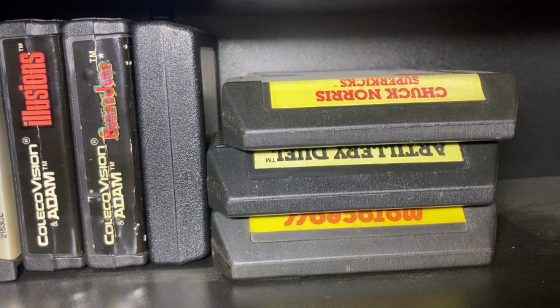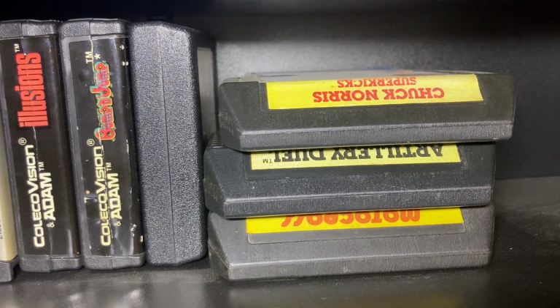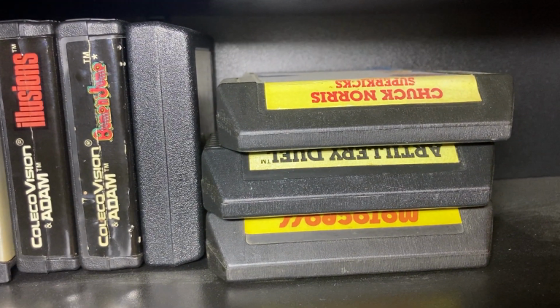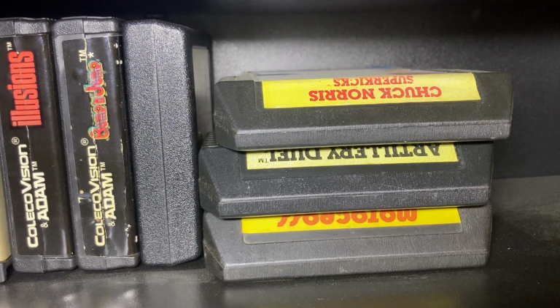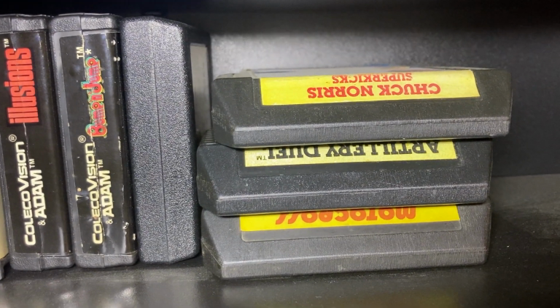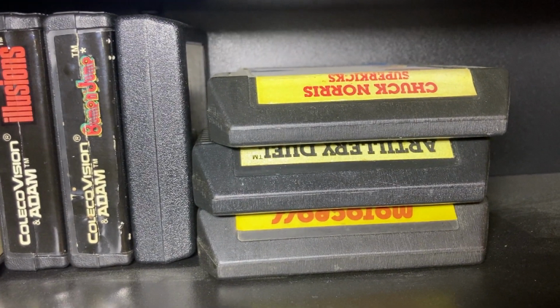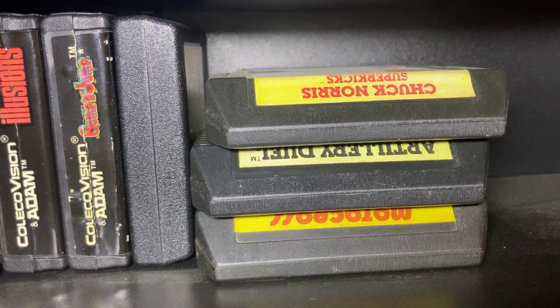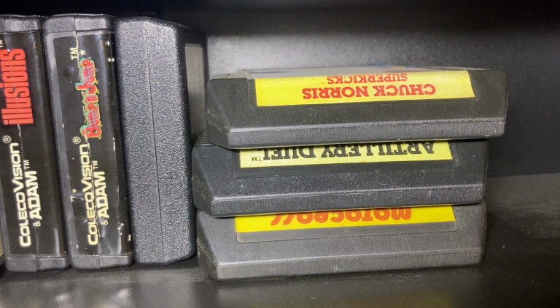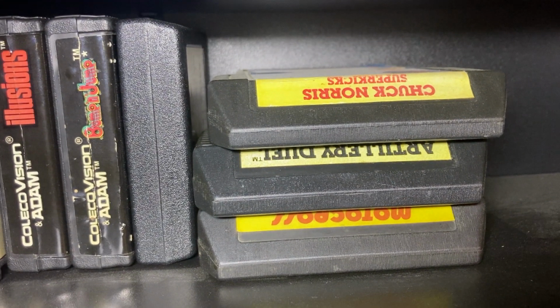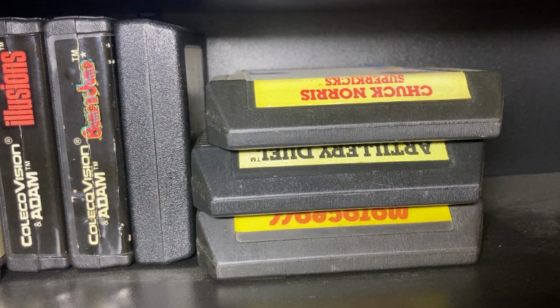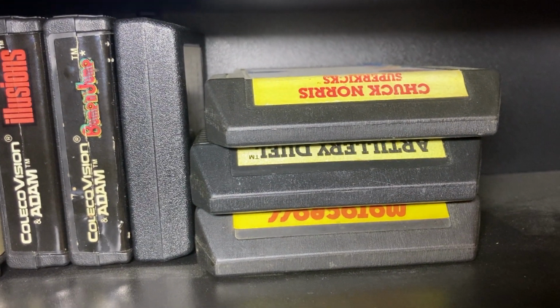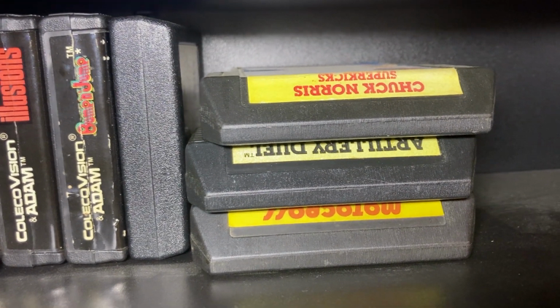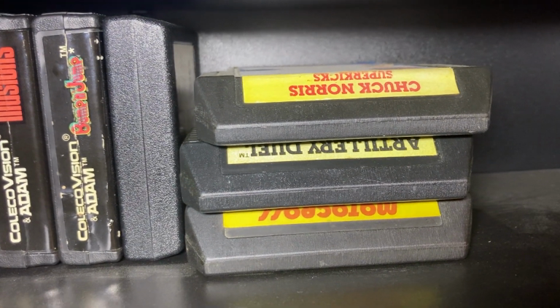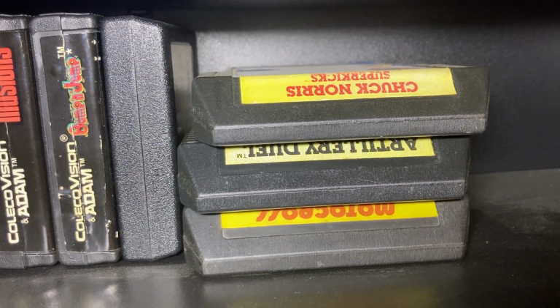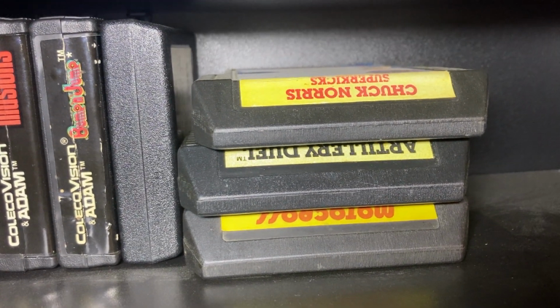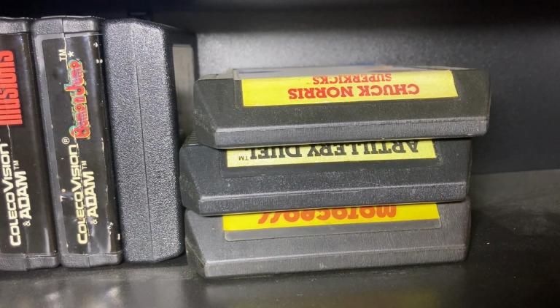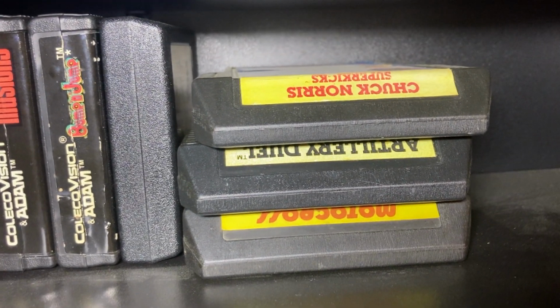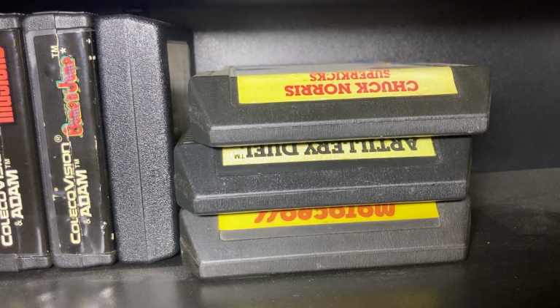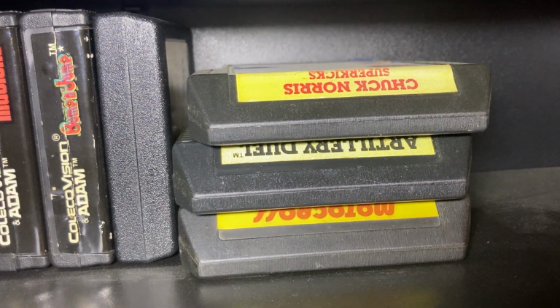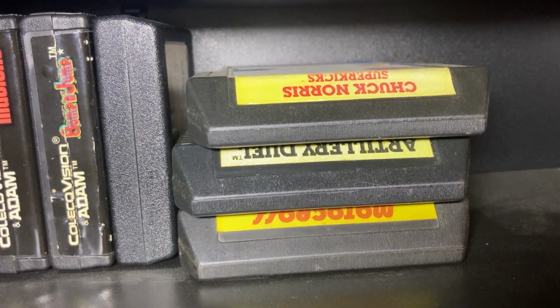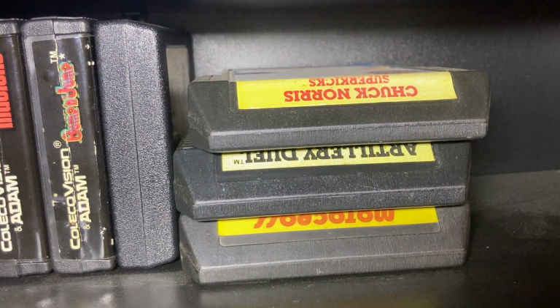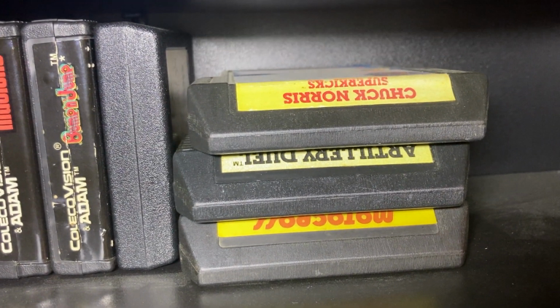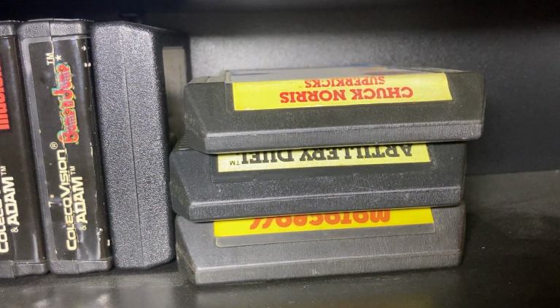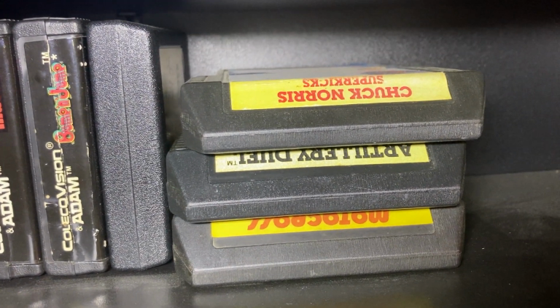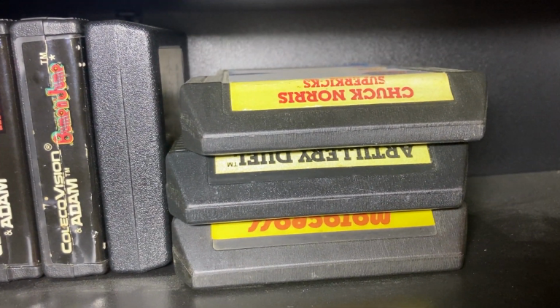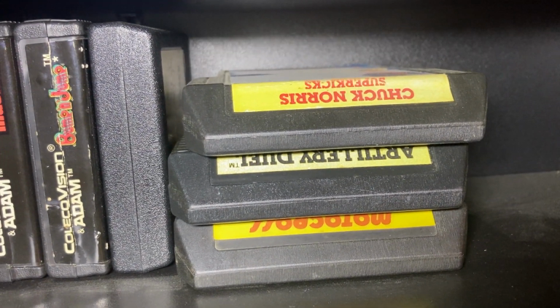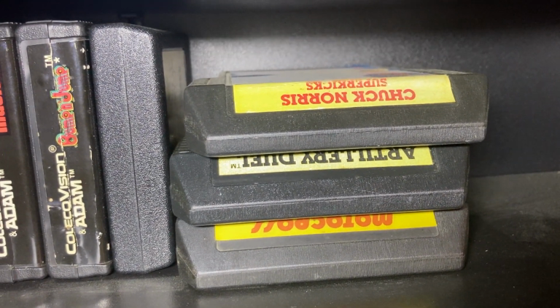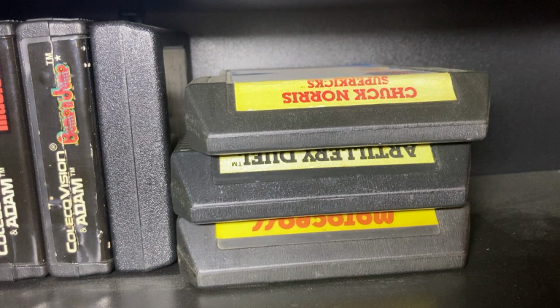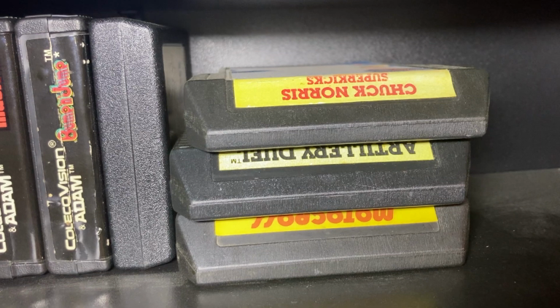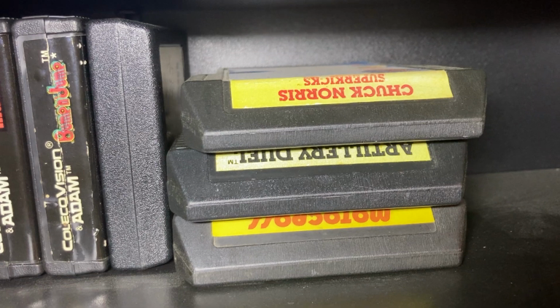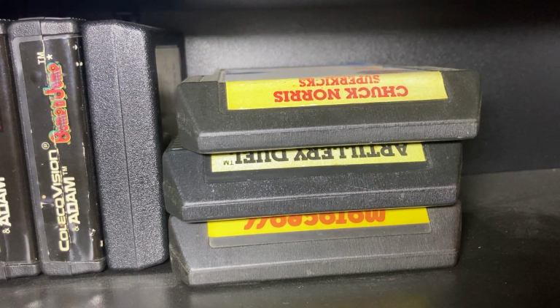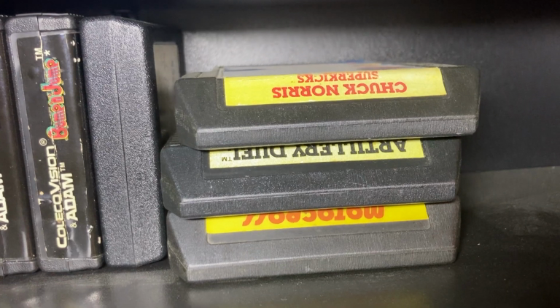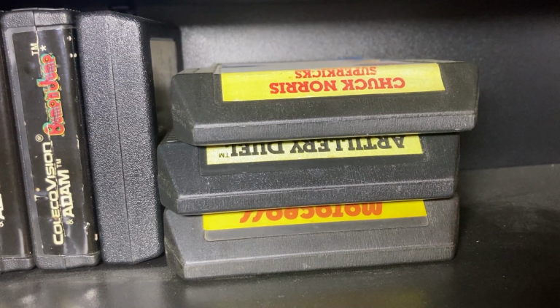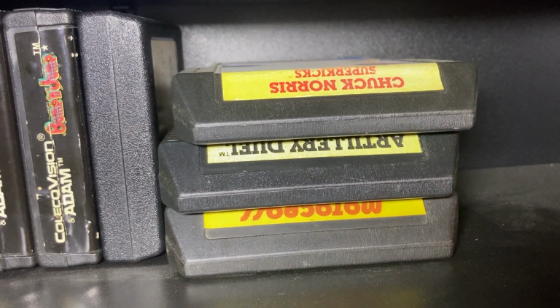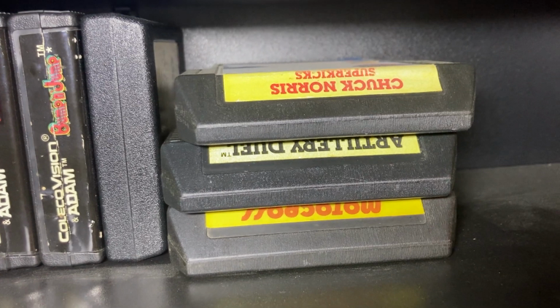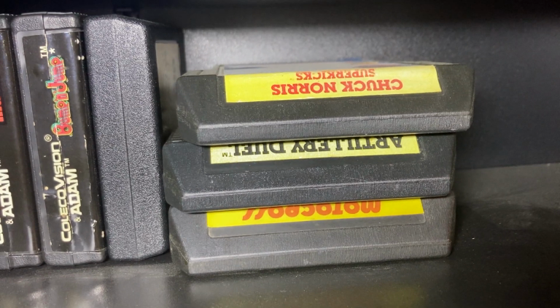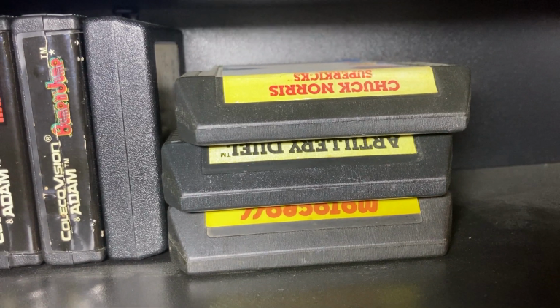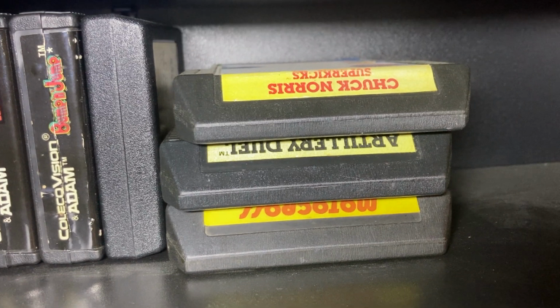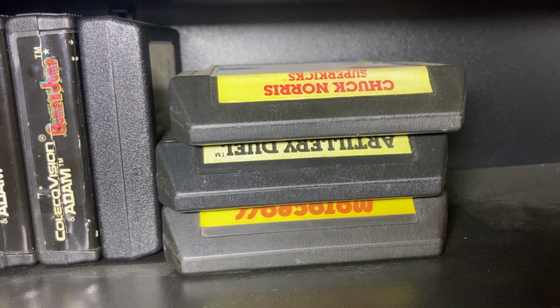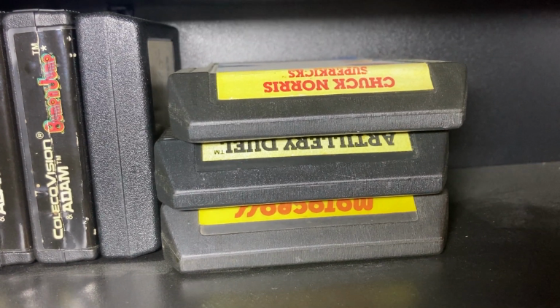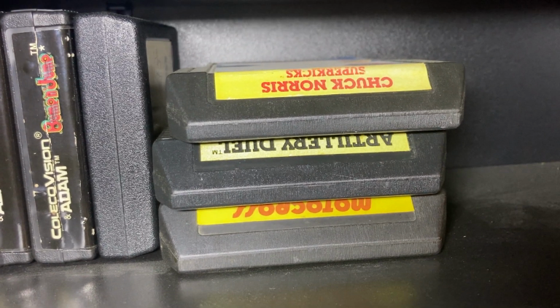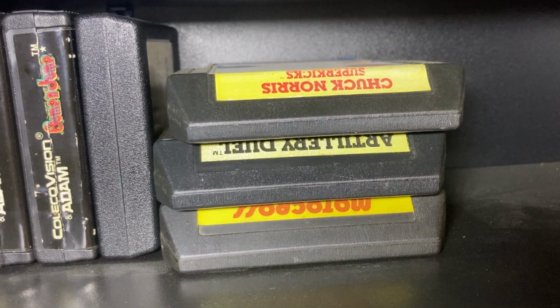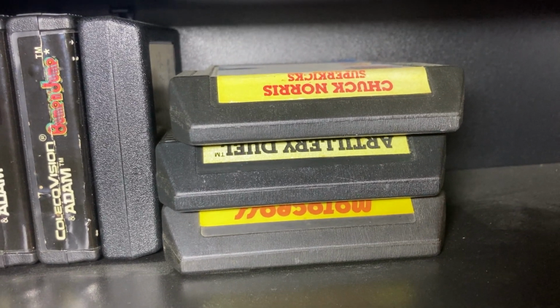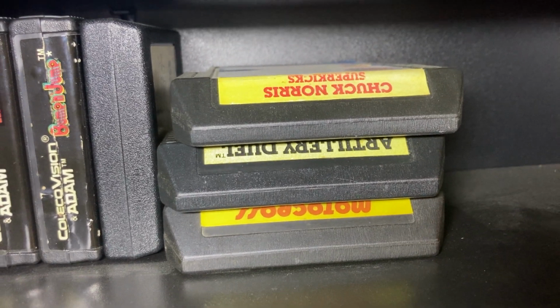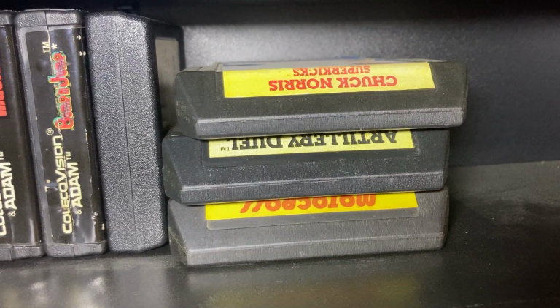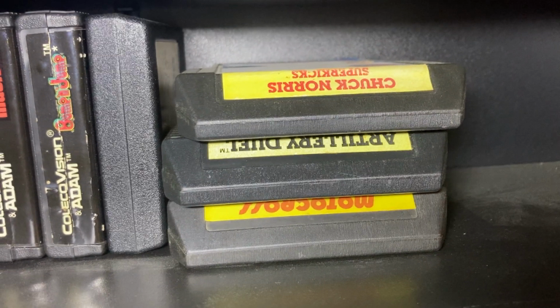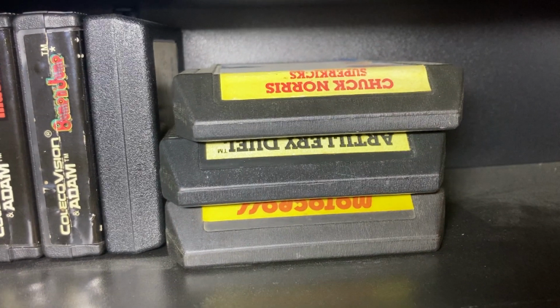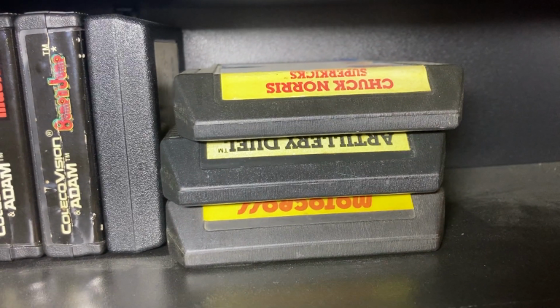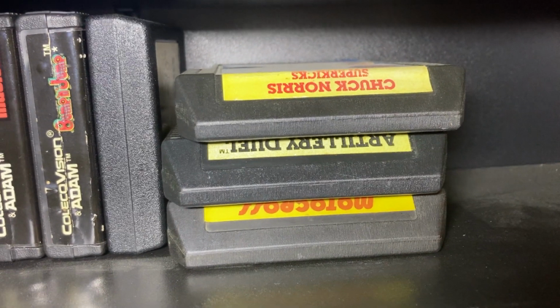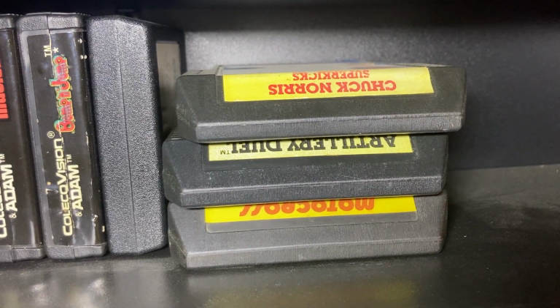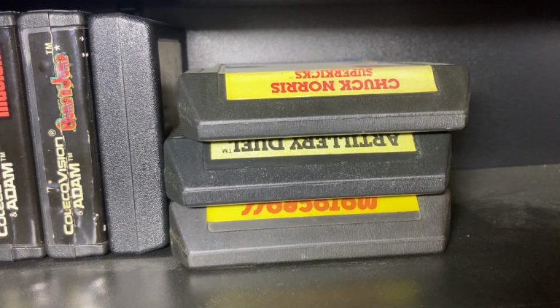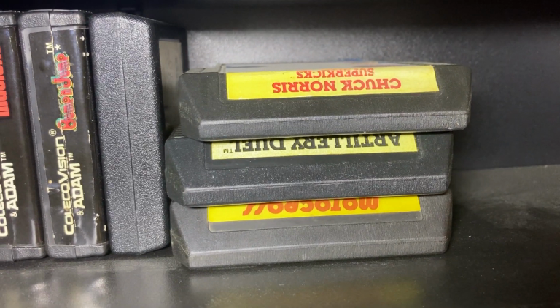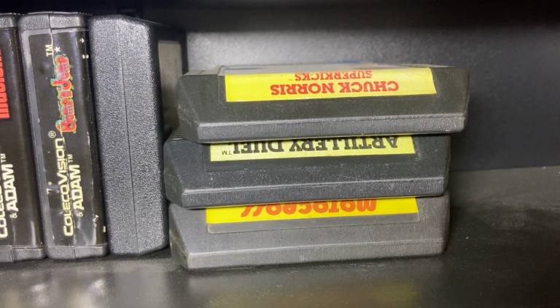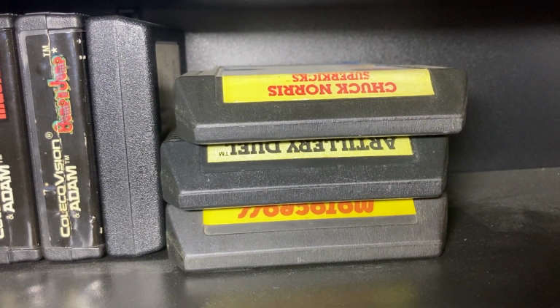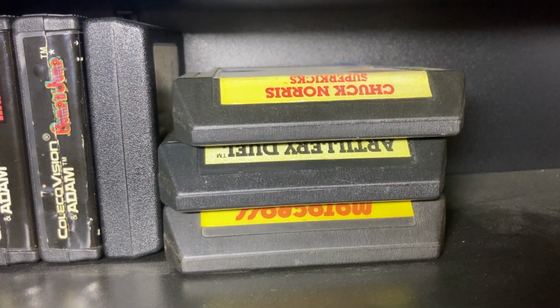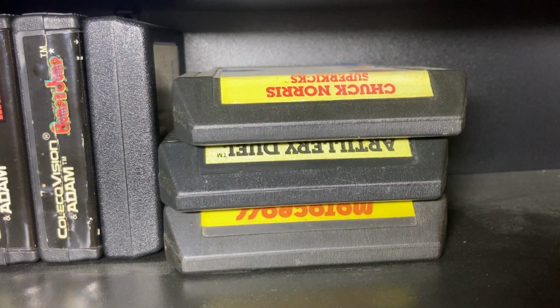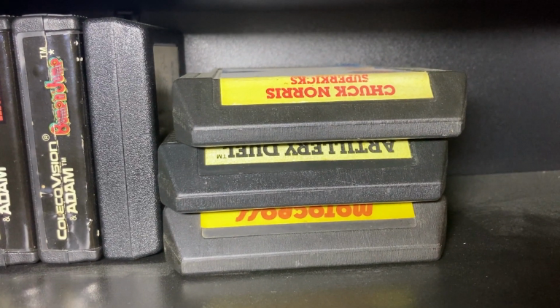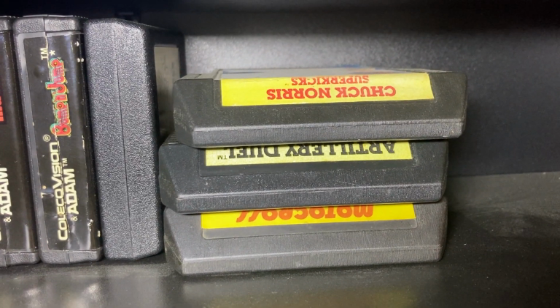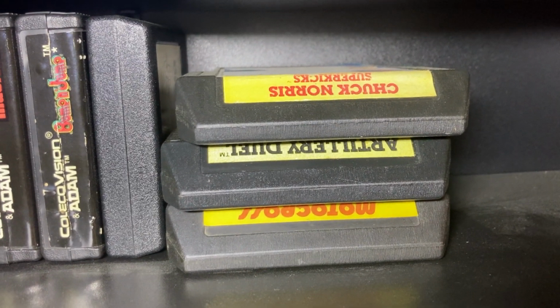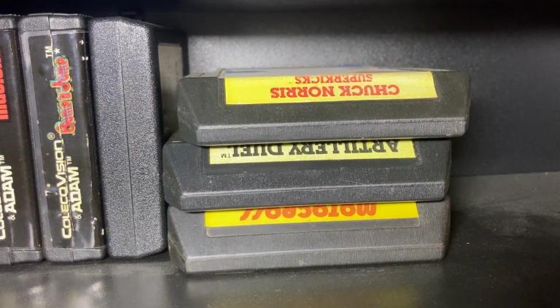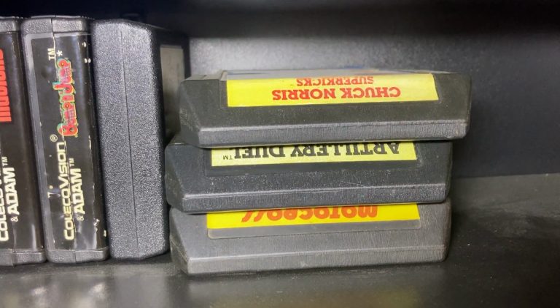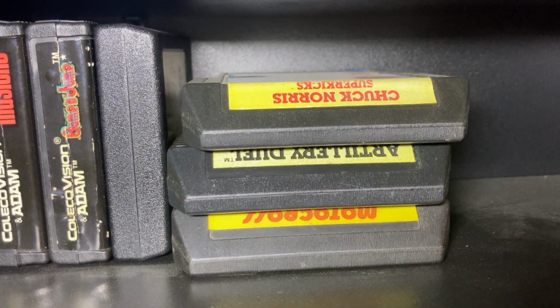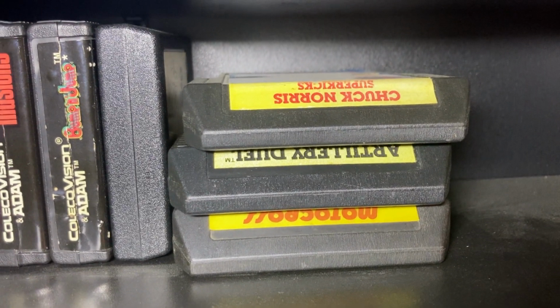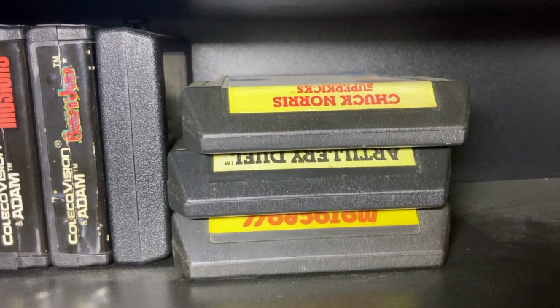That's everything except for our Frogger, which is down on the bench right now because it's giving me issues. So that's it for now. Talk to you guys later.